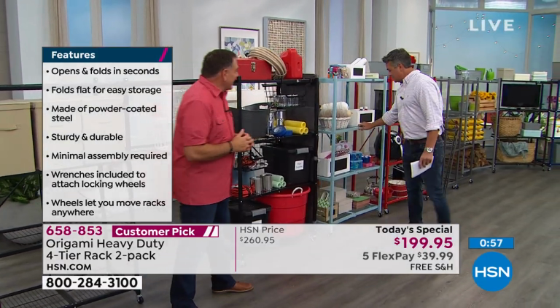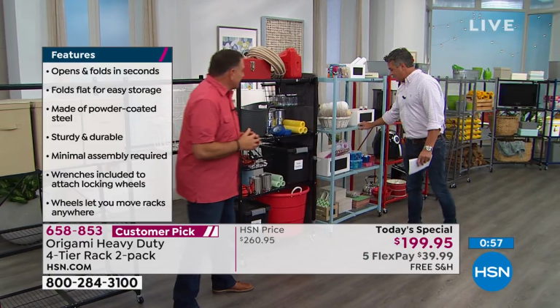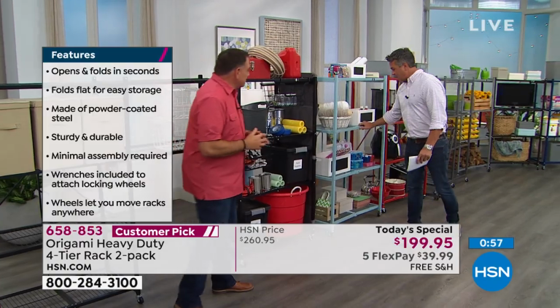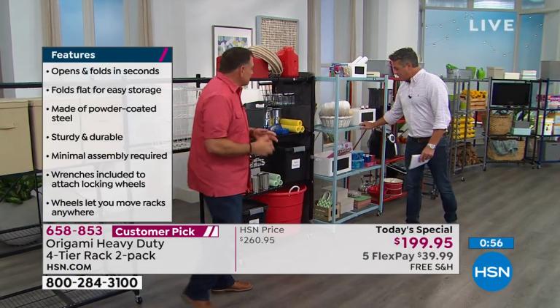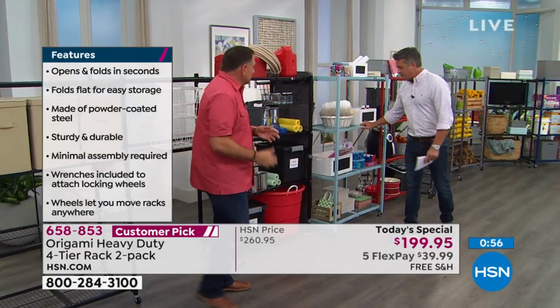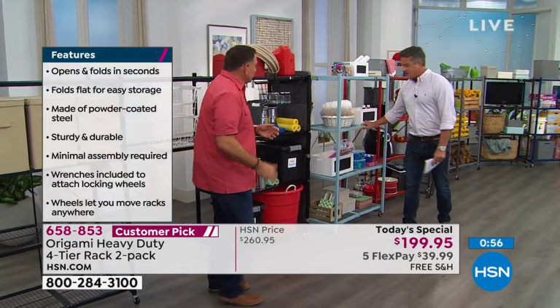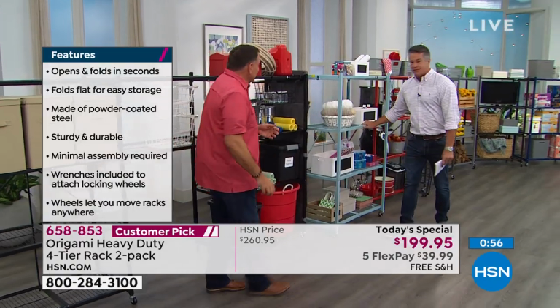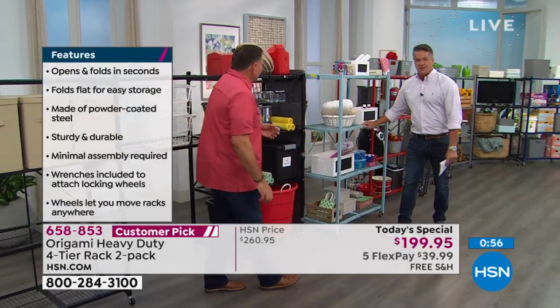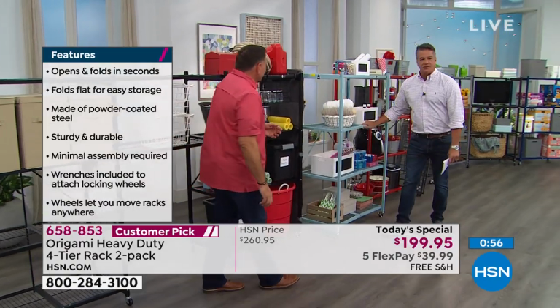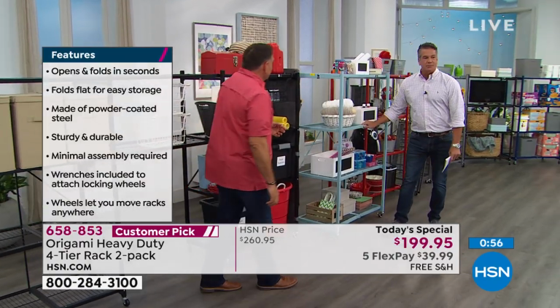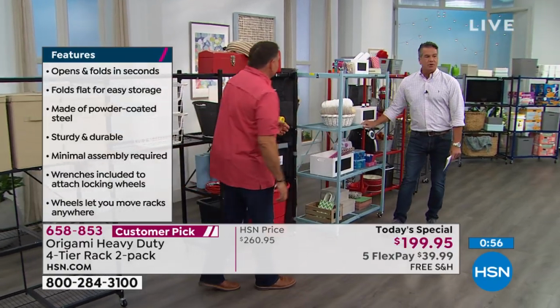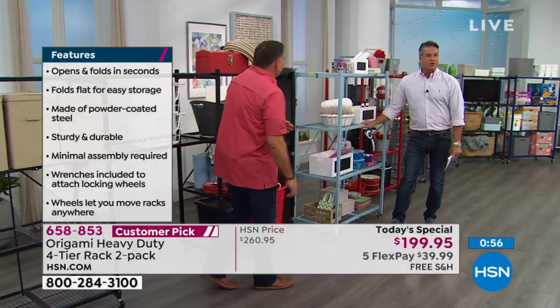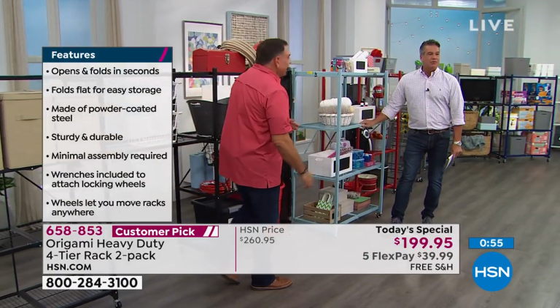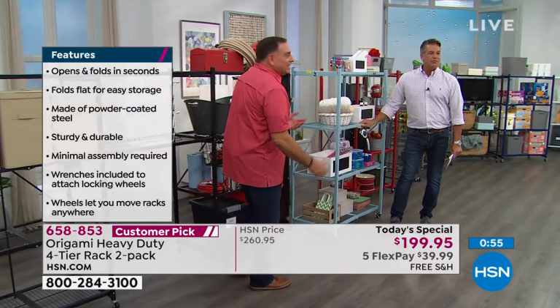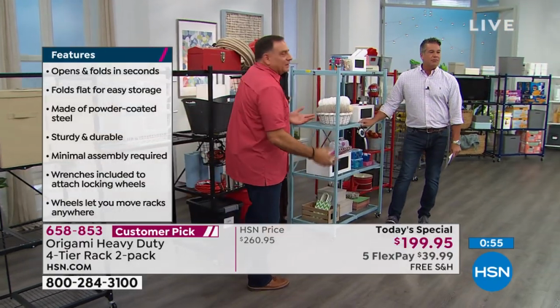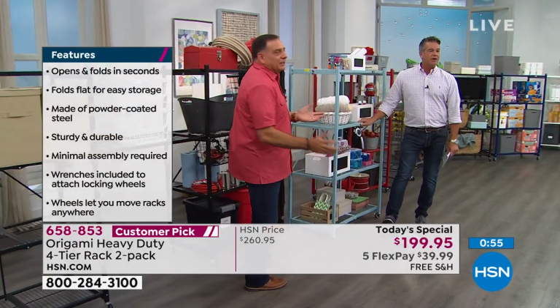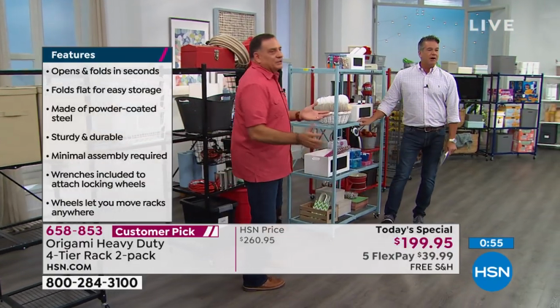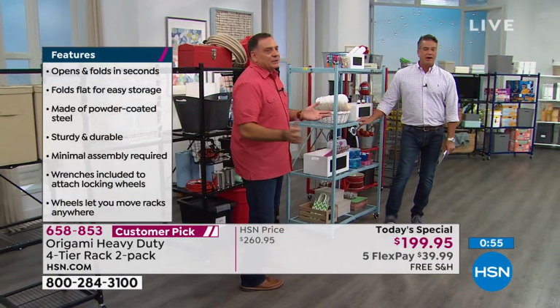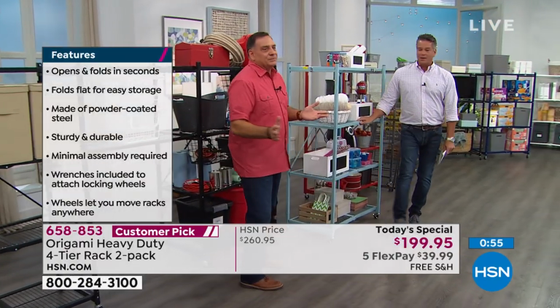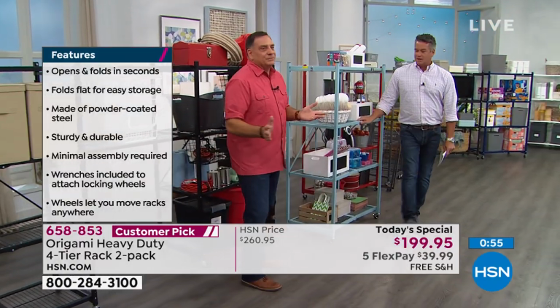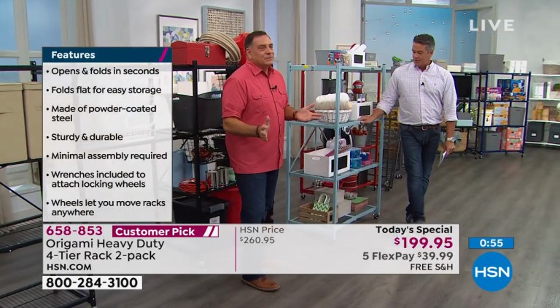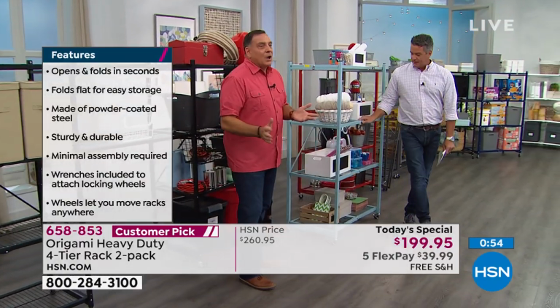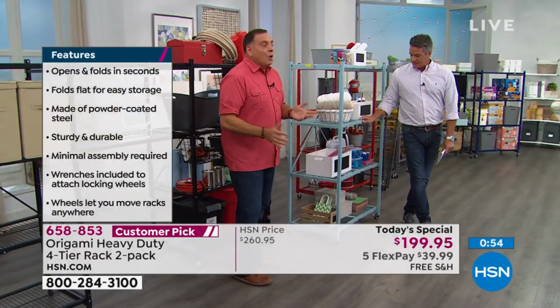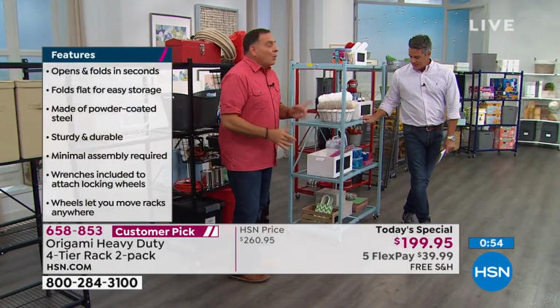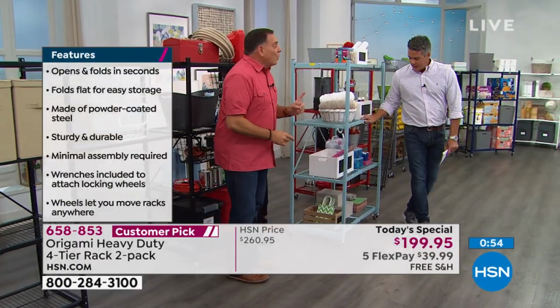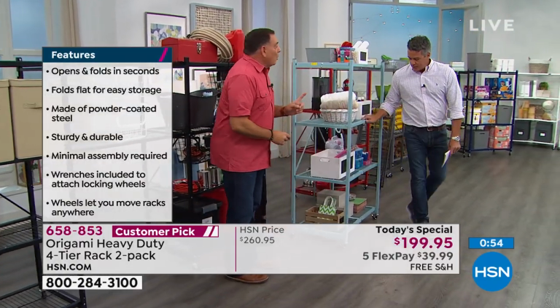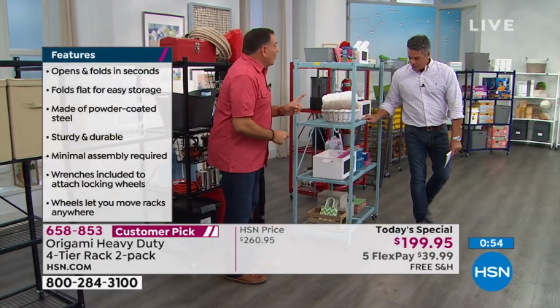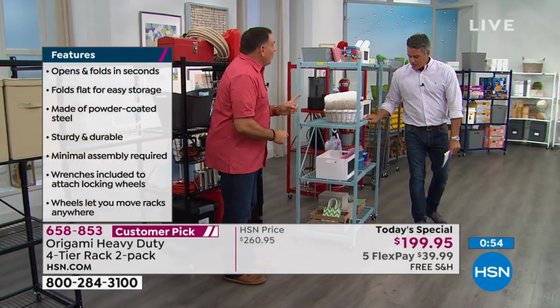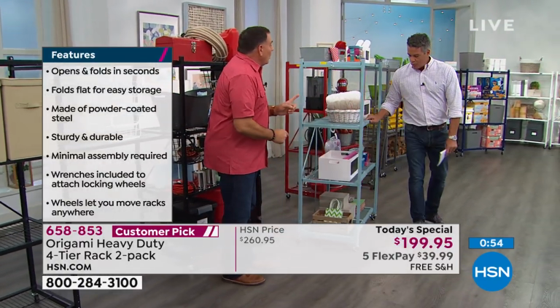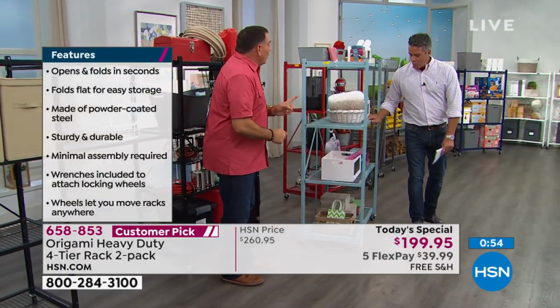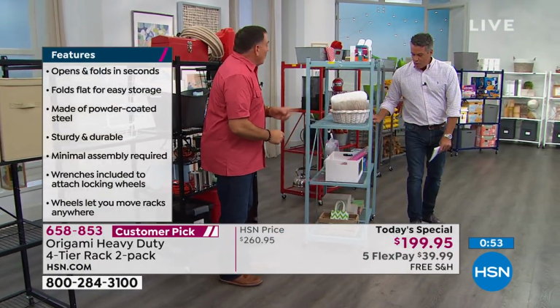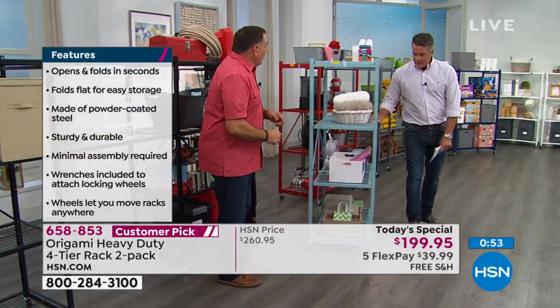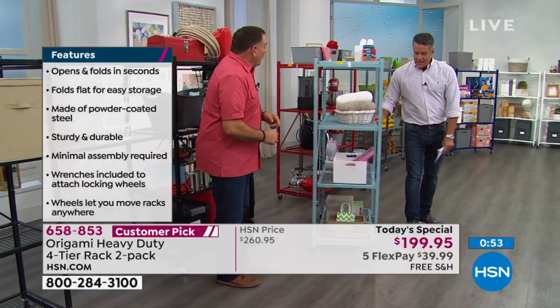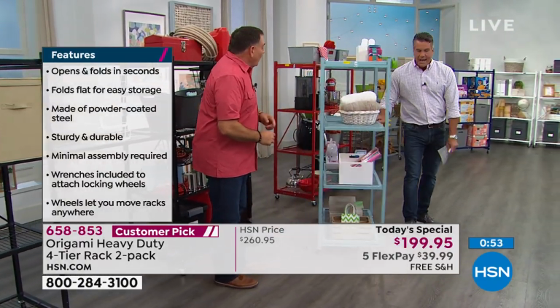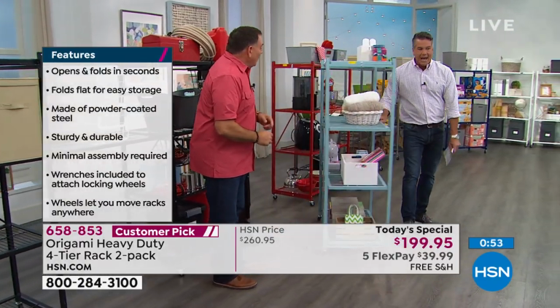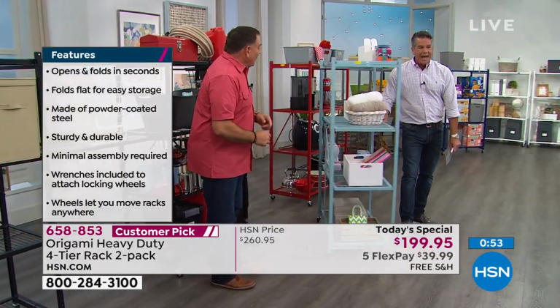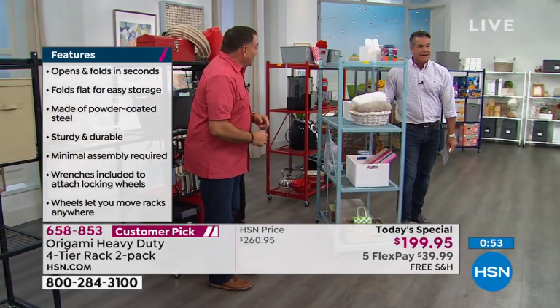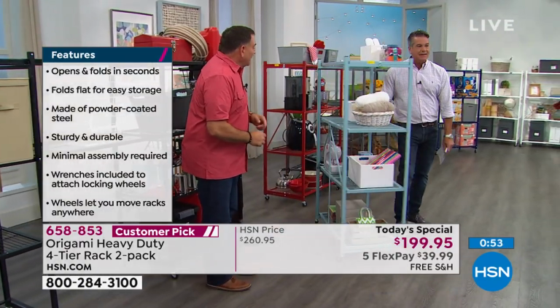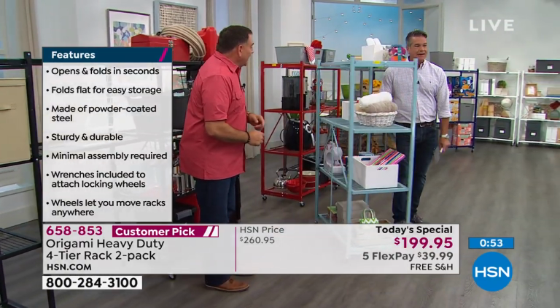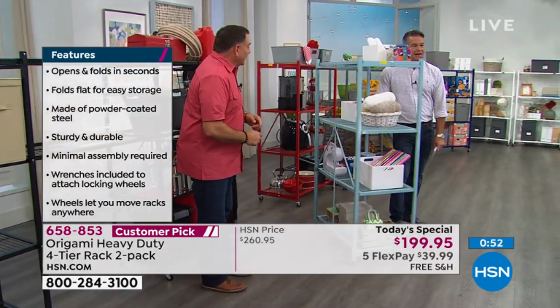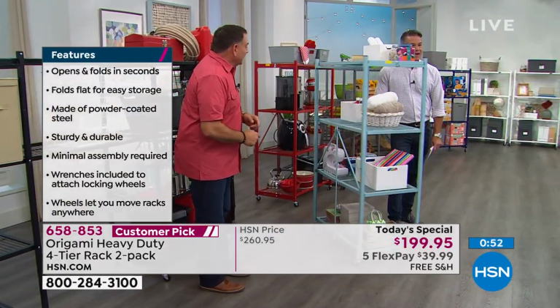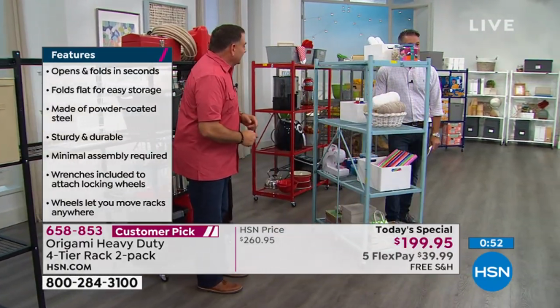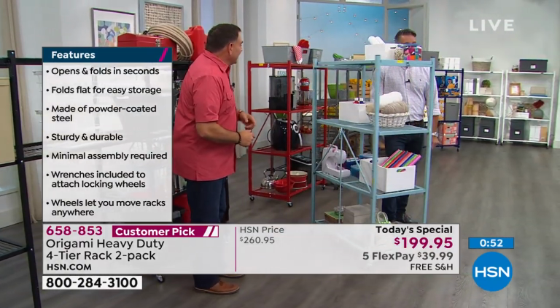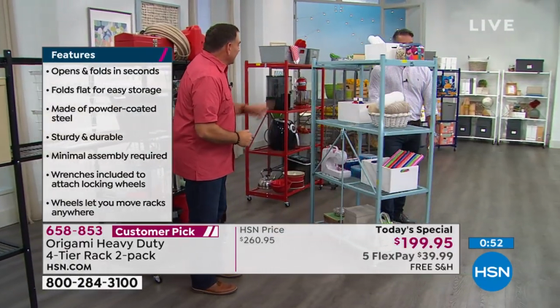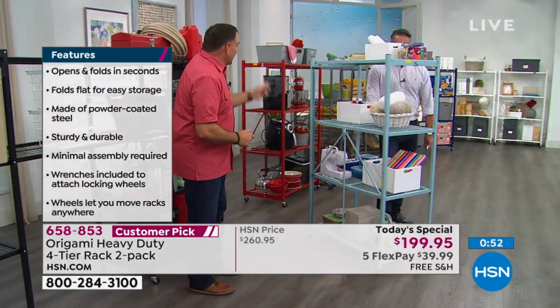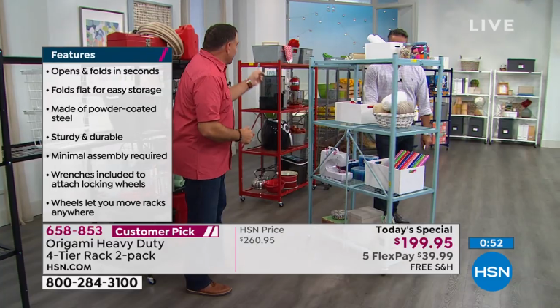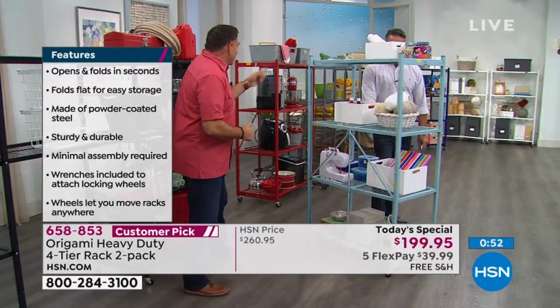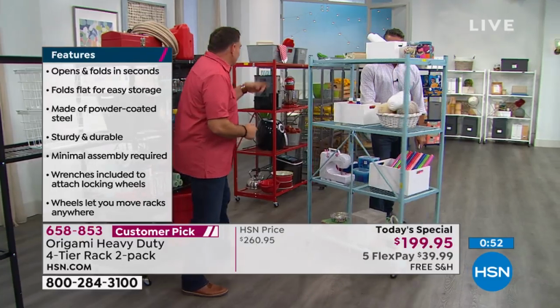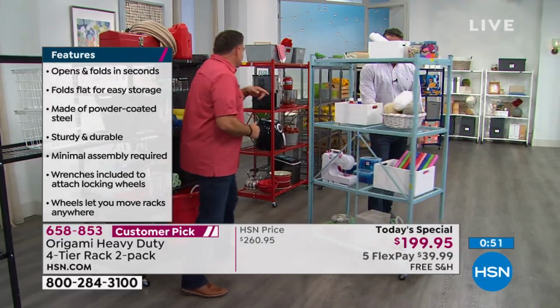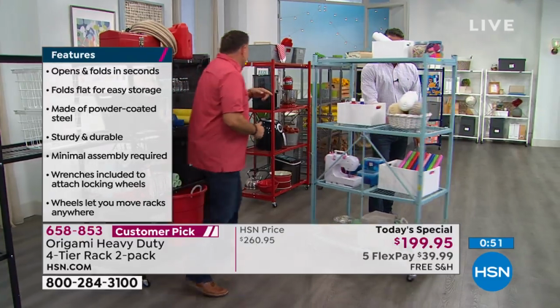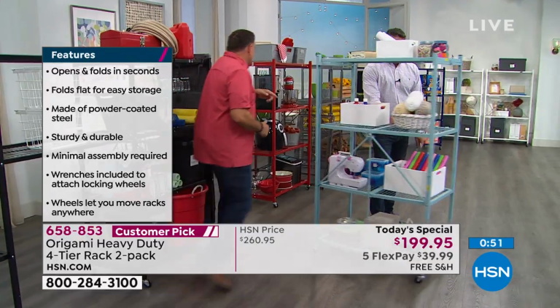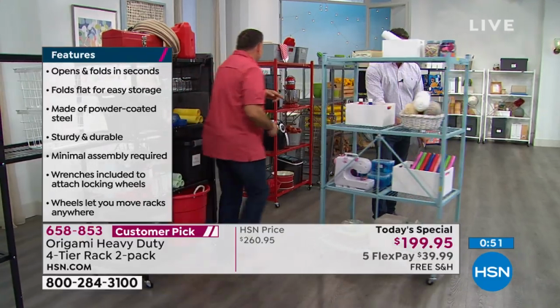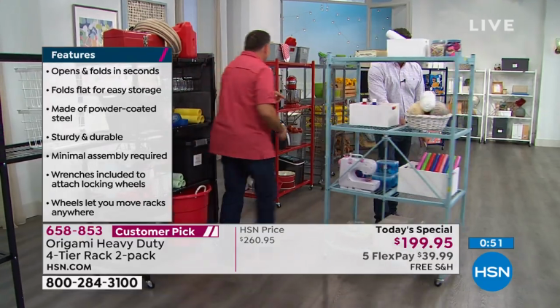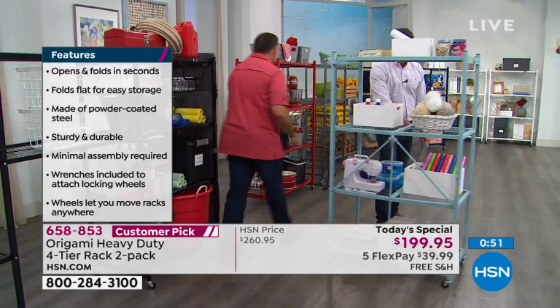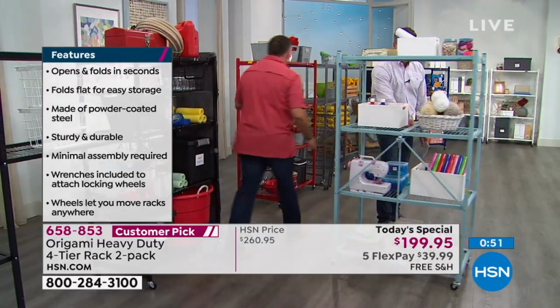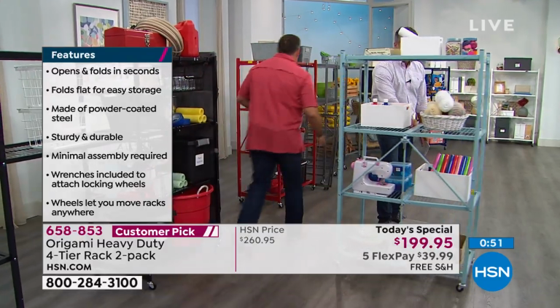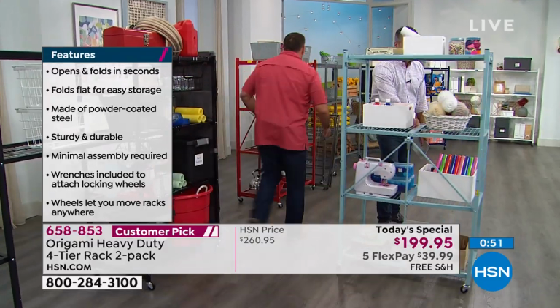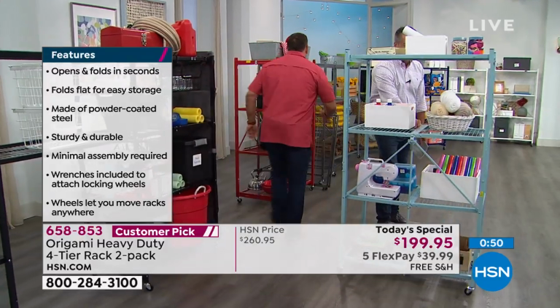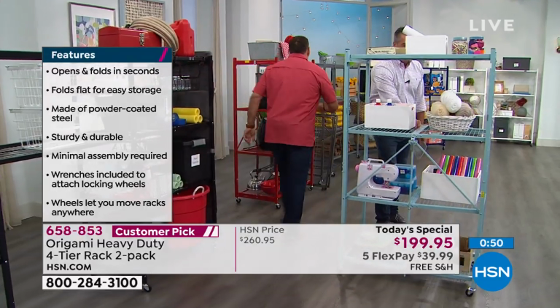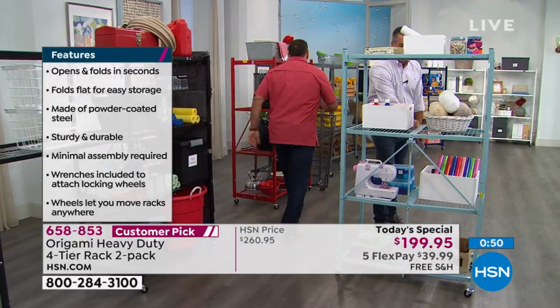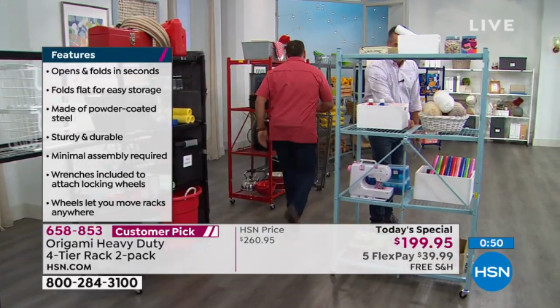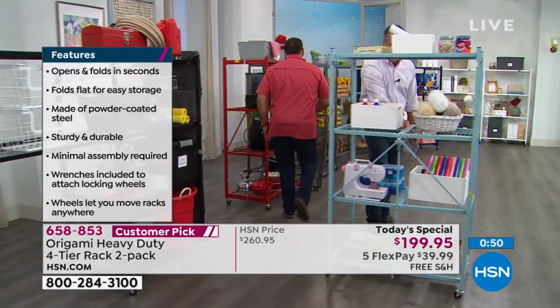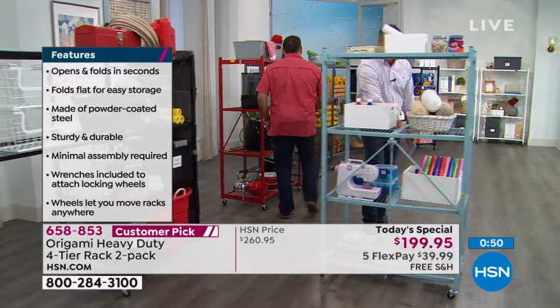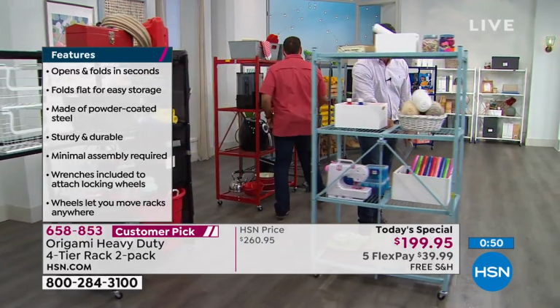Look at how easy this is to move. Look at this — I'm only using one hand. I'm moving this whole shelf out. It's simple.